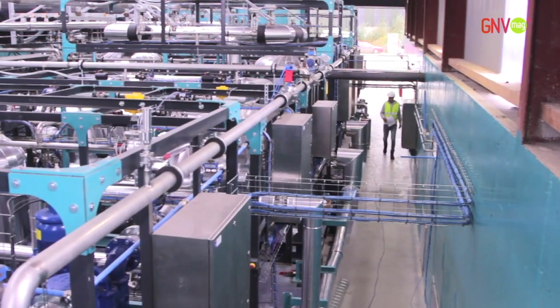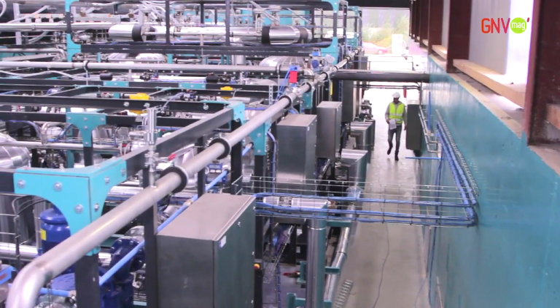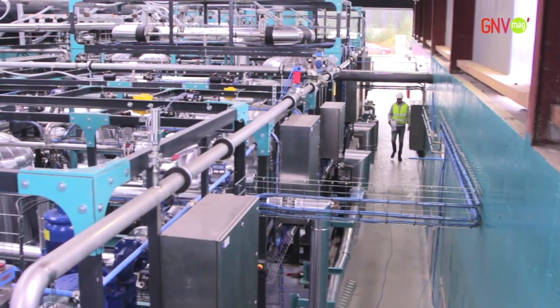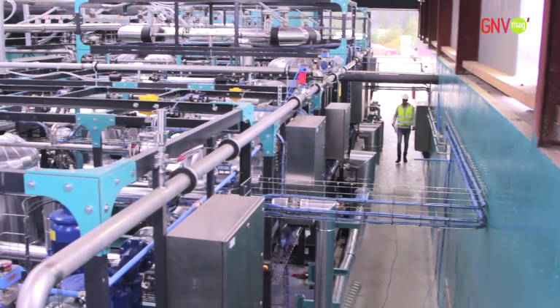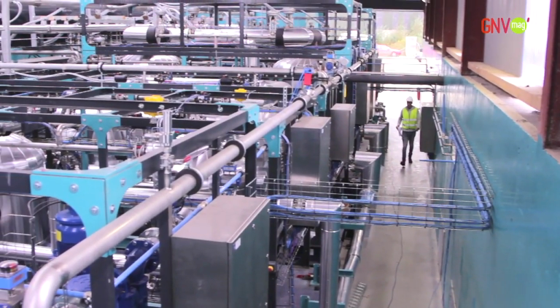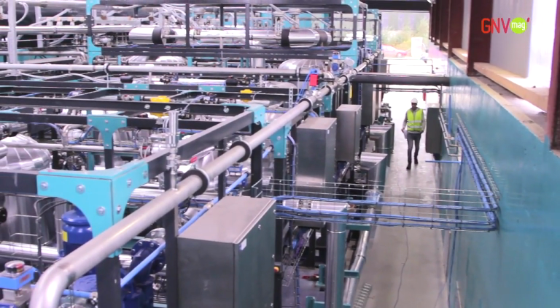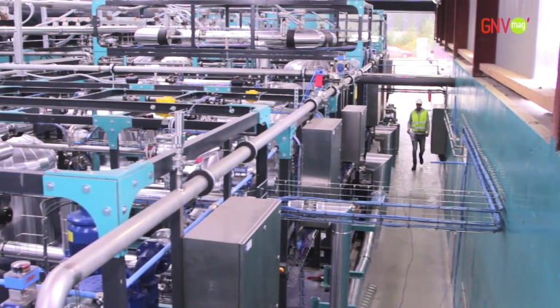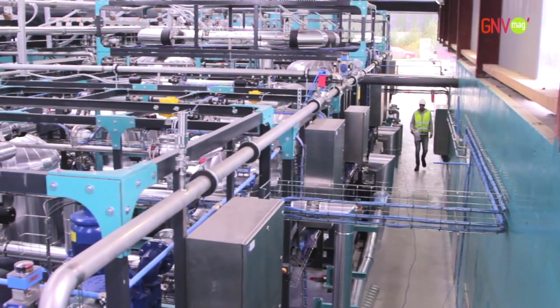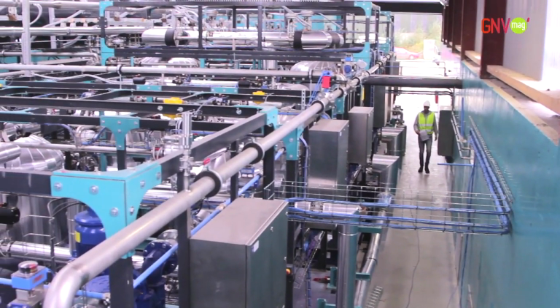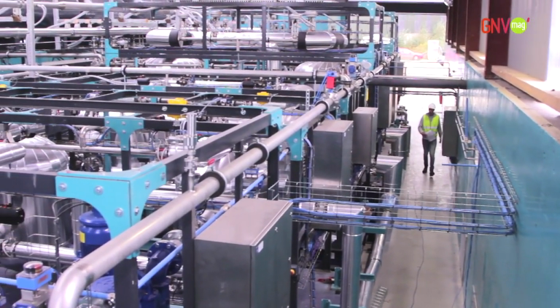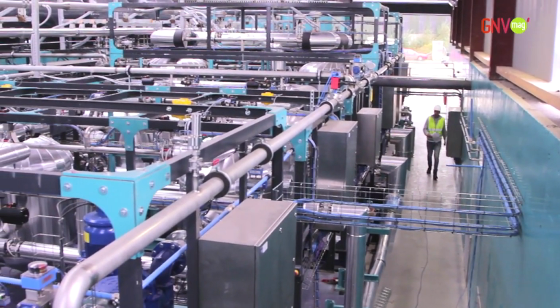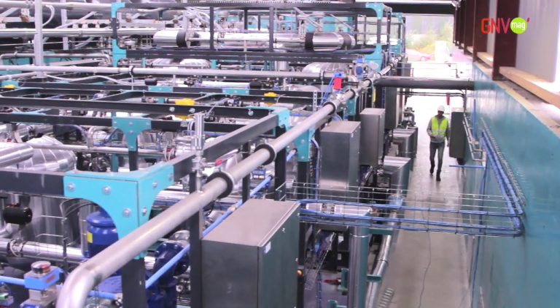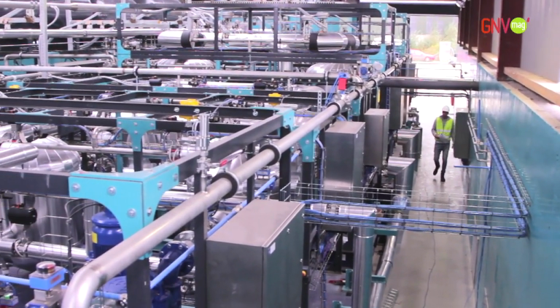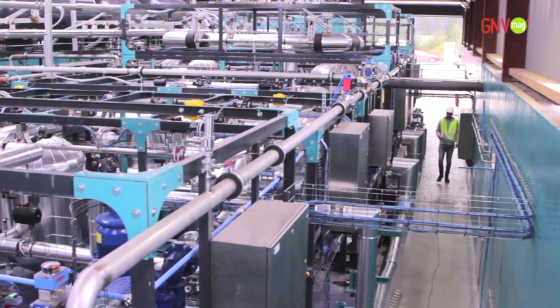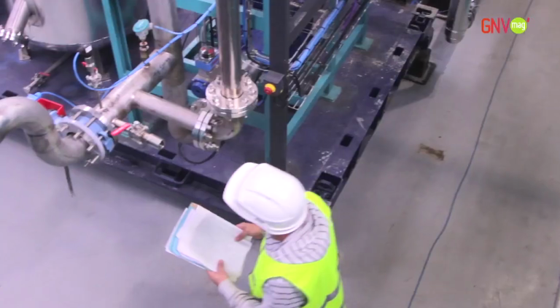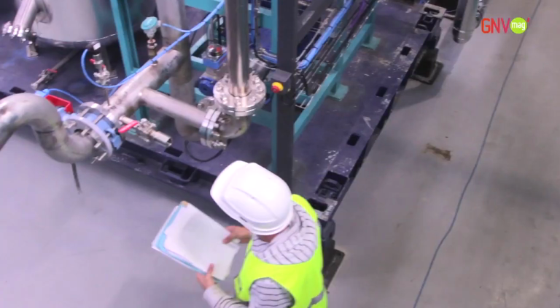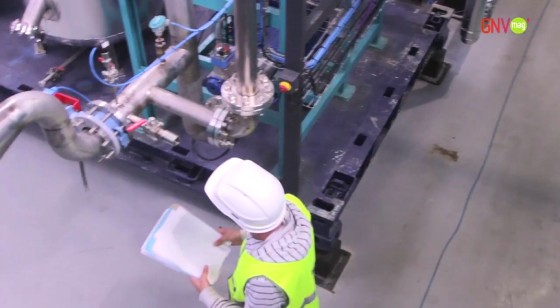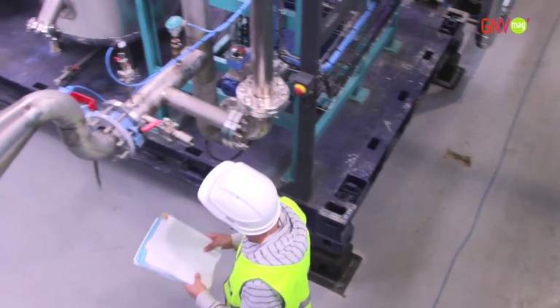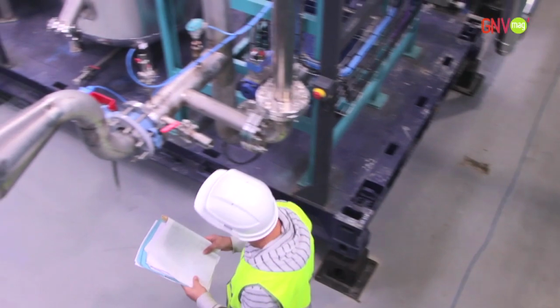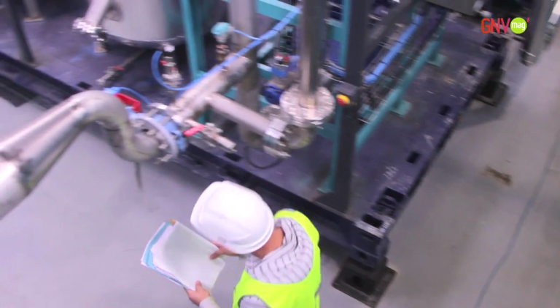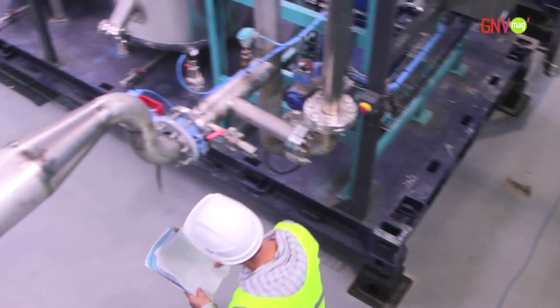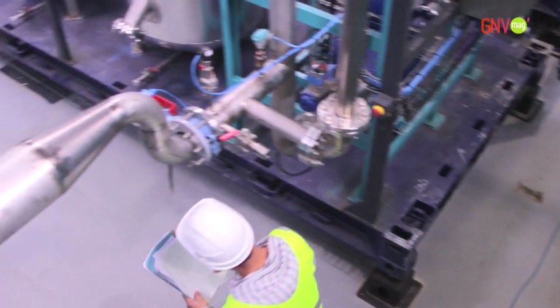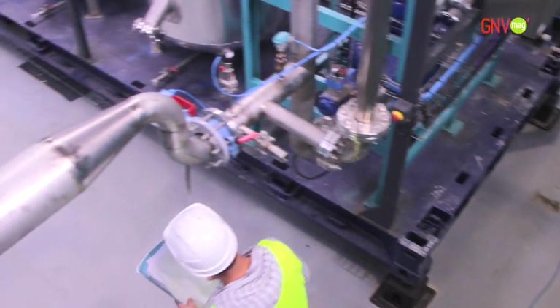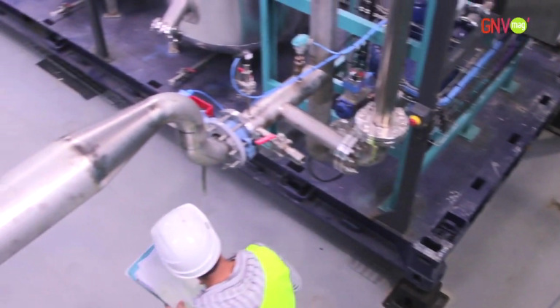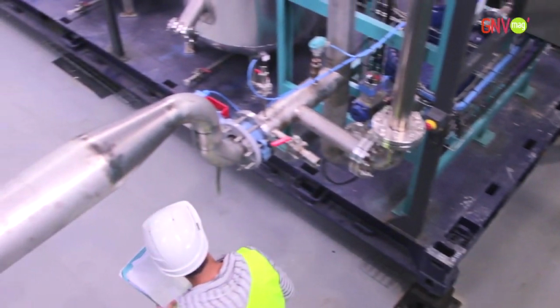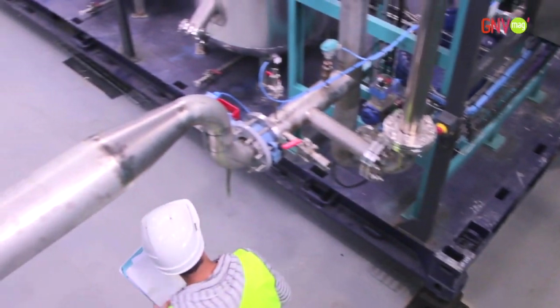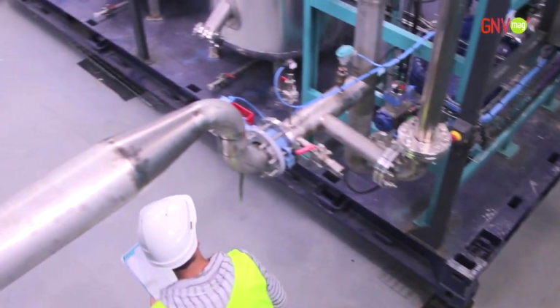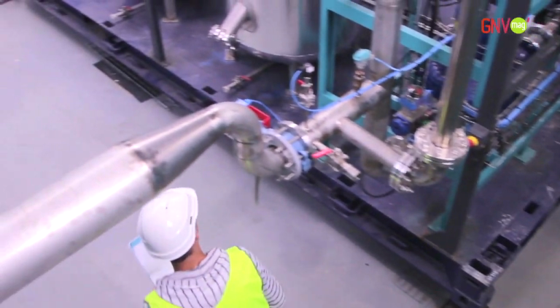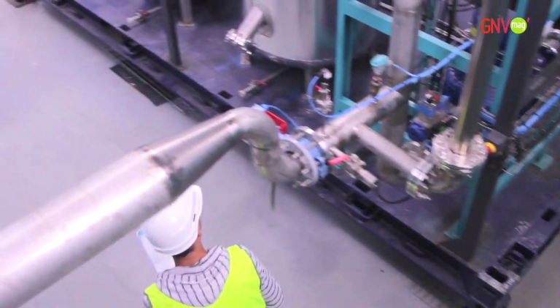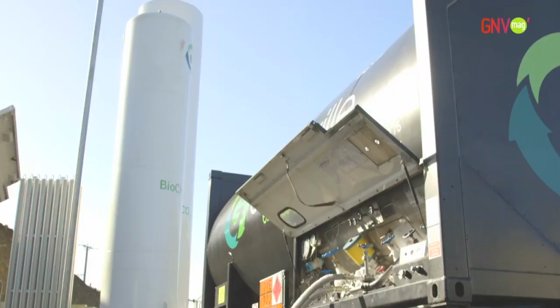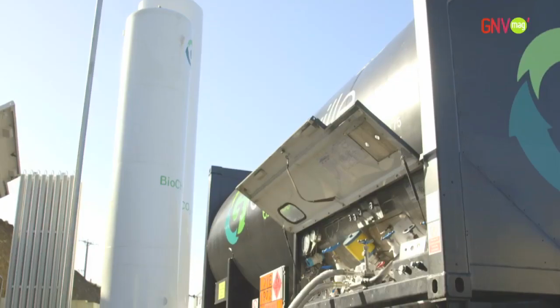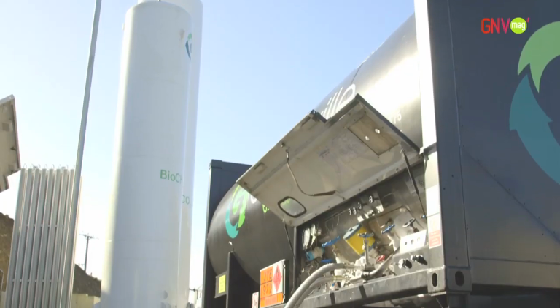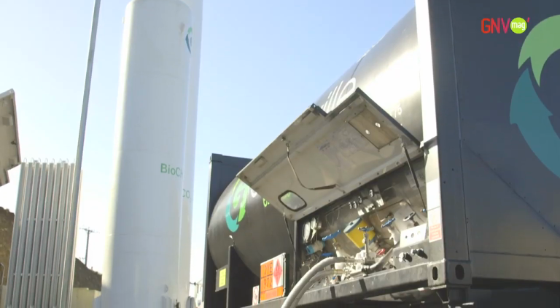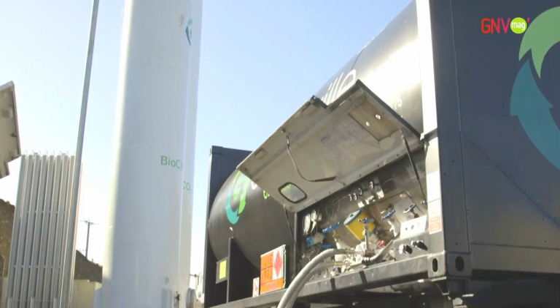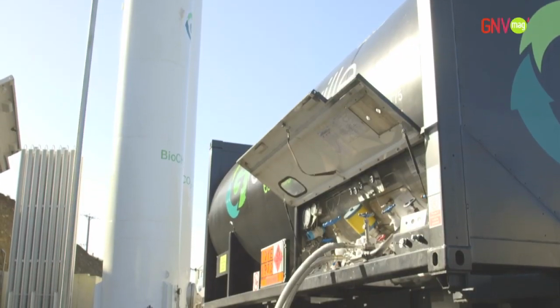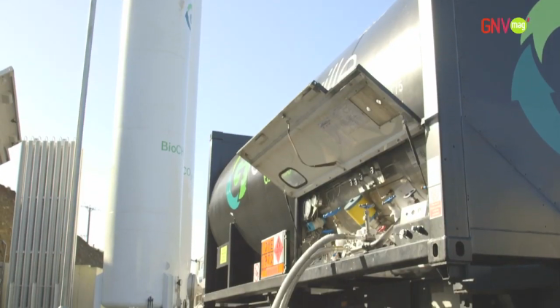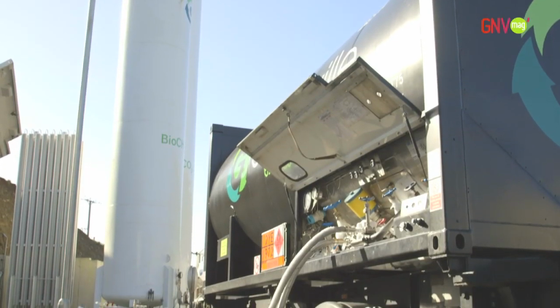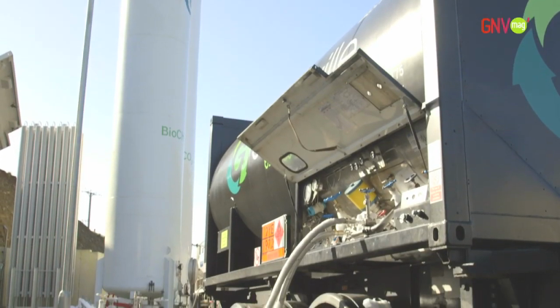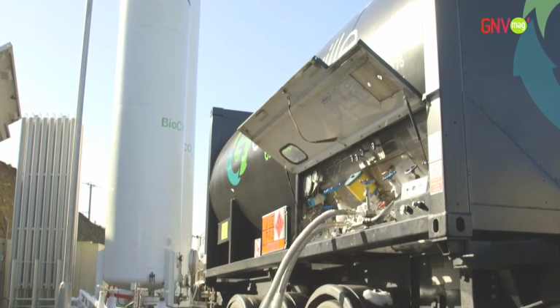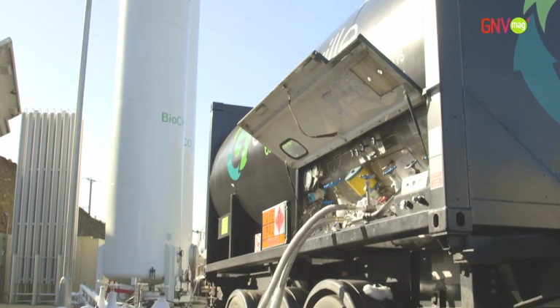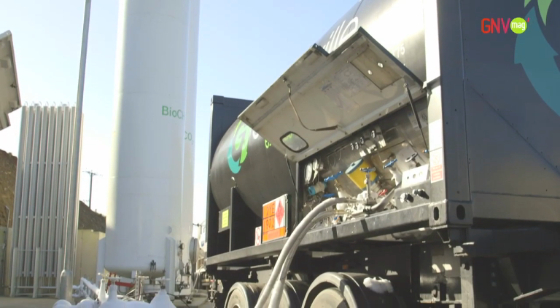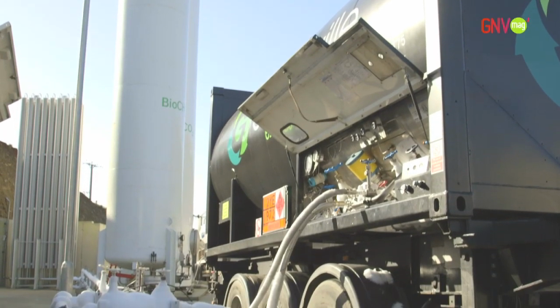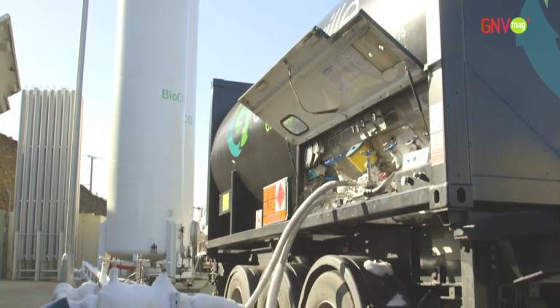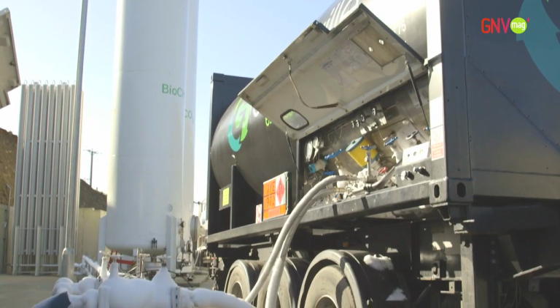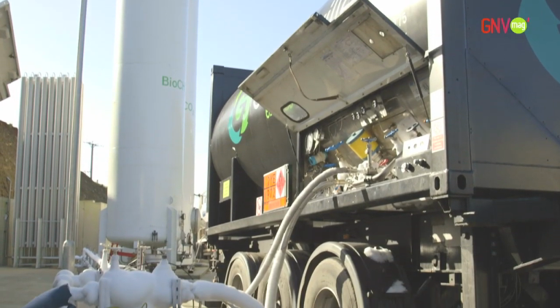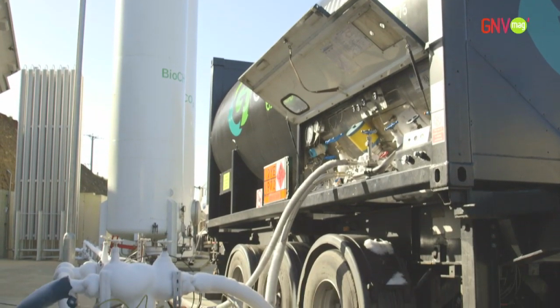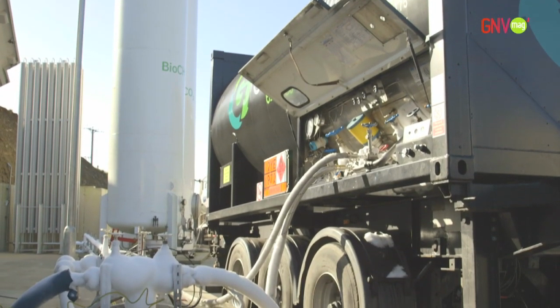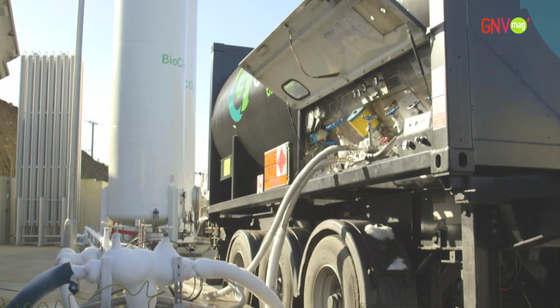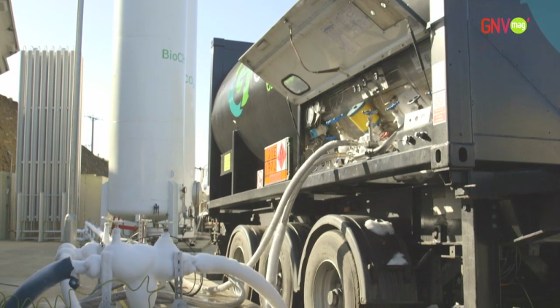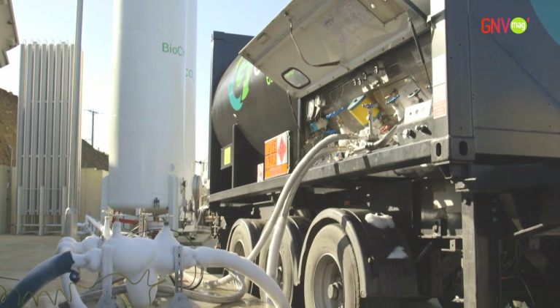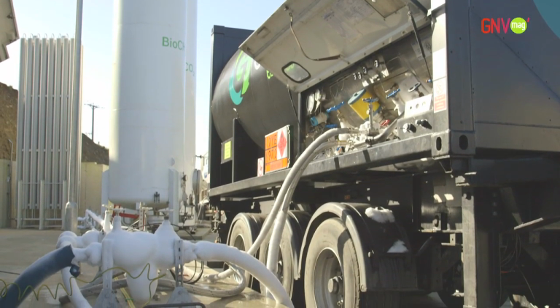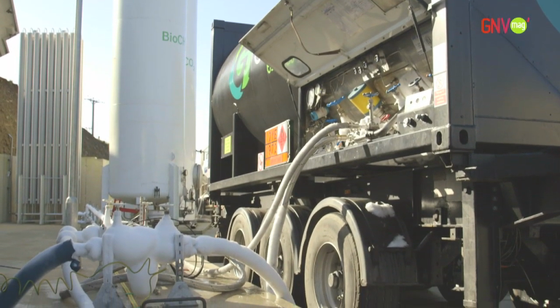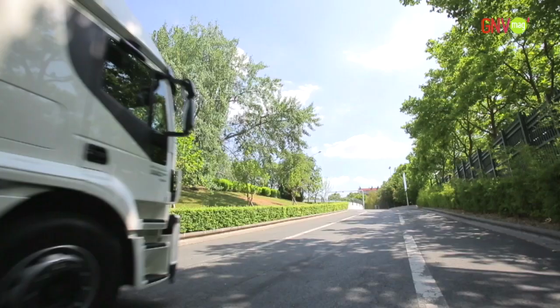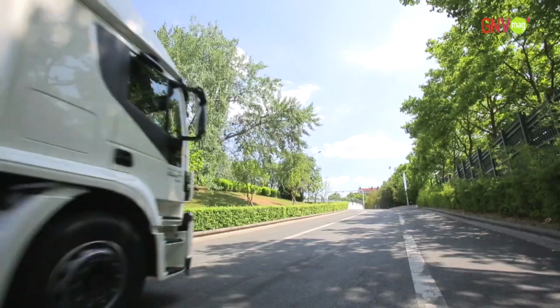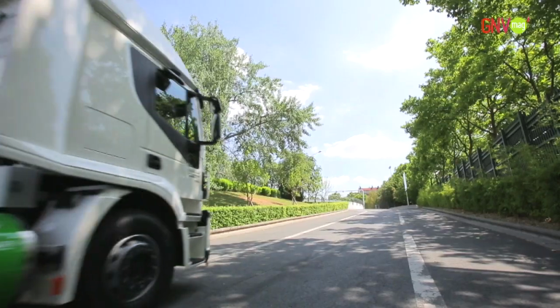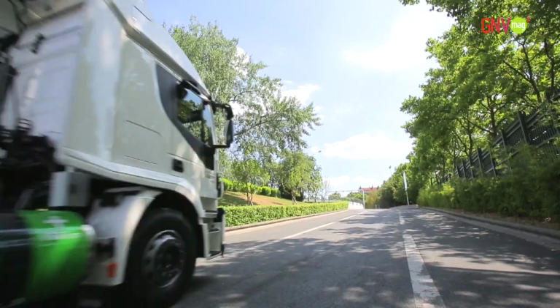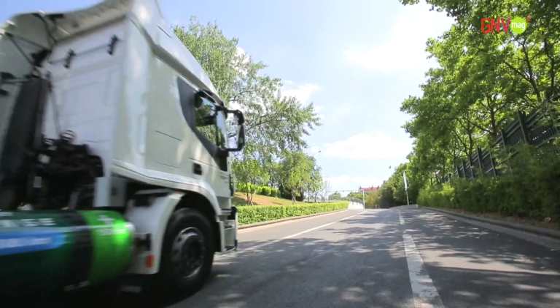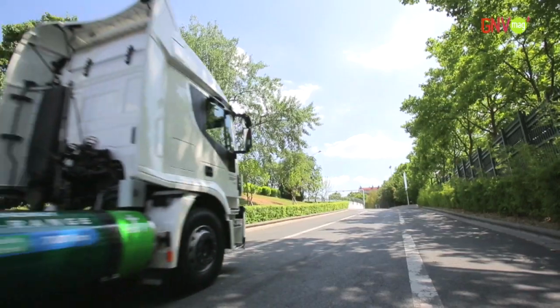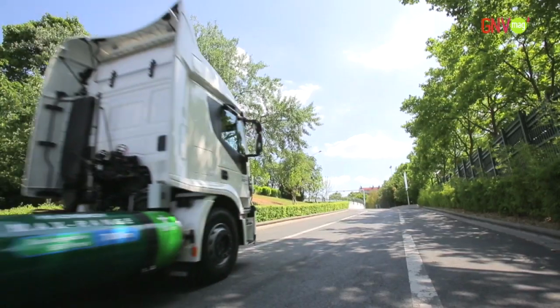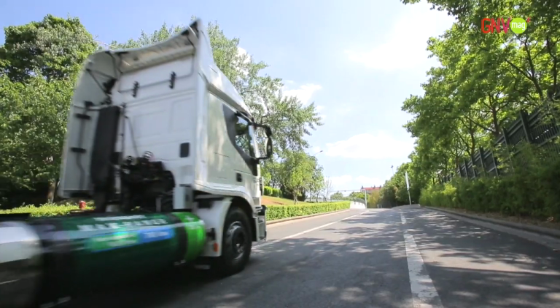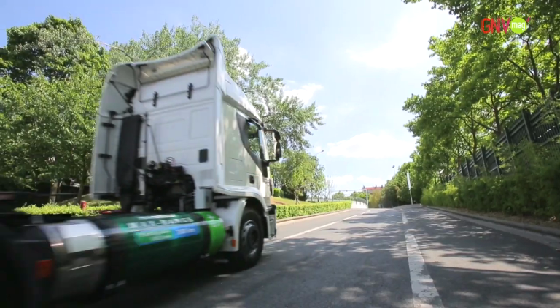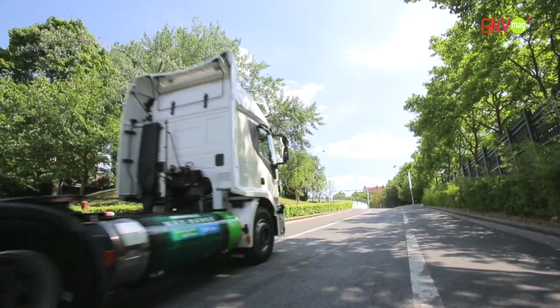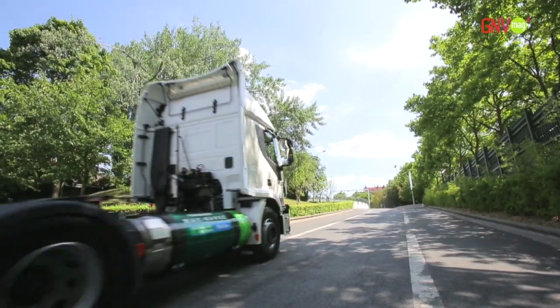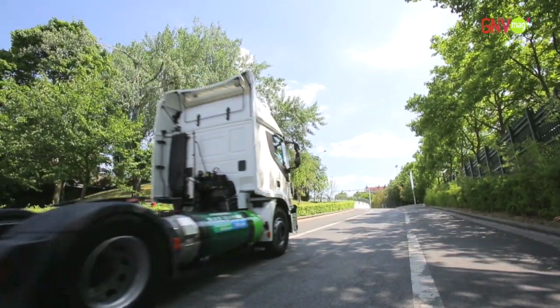With this industrial reference, Cryo-Pure brings a major contribution to the development of this unique clean fuel.